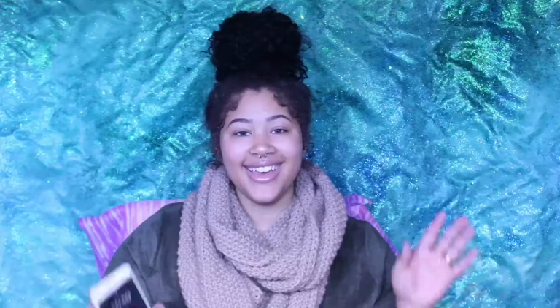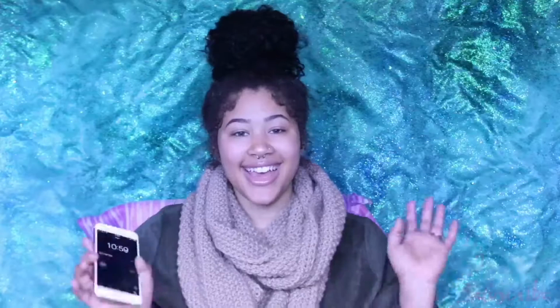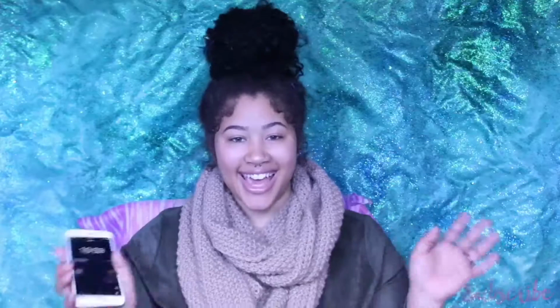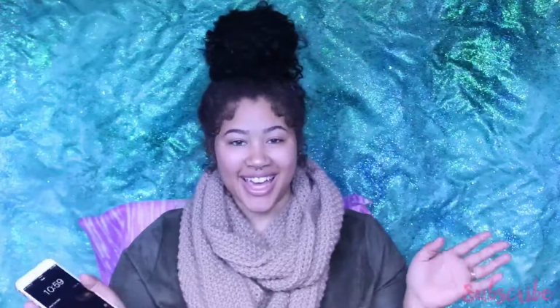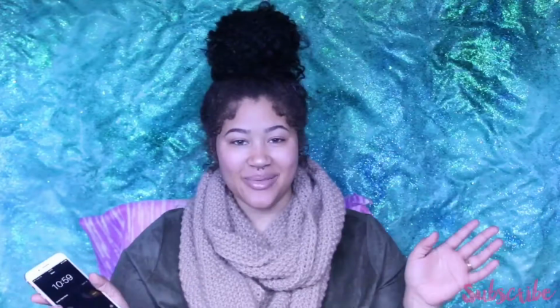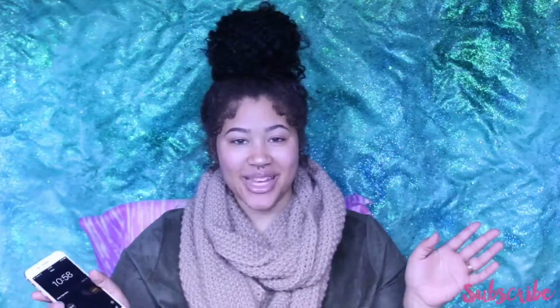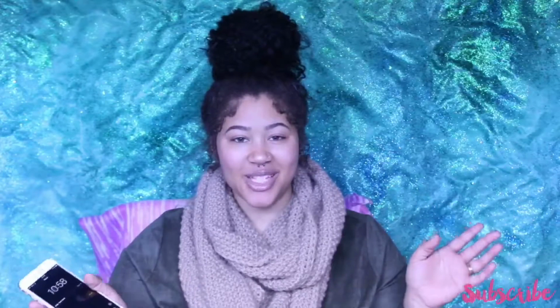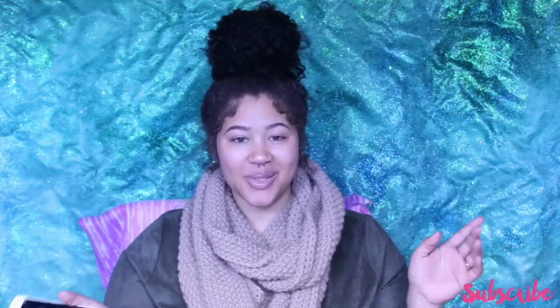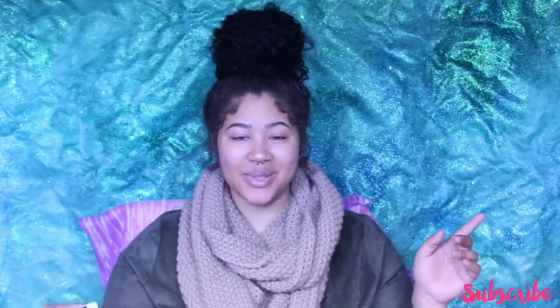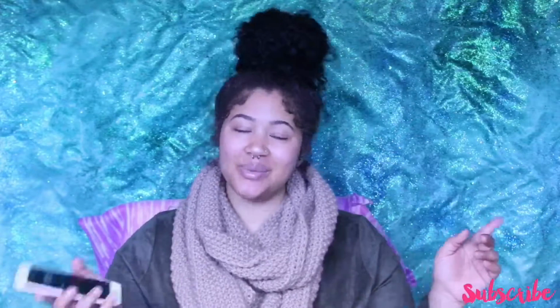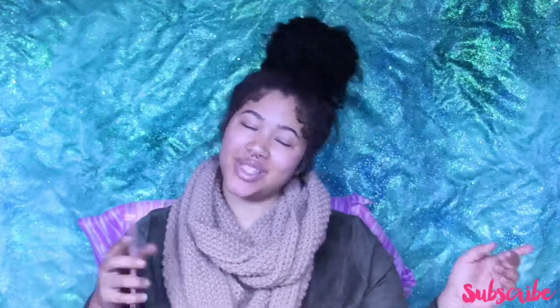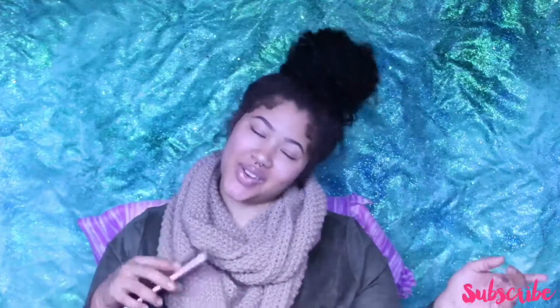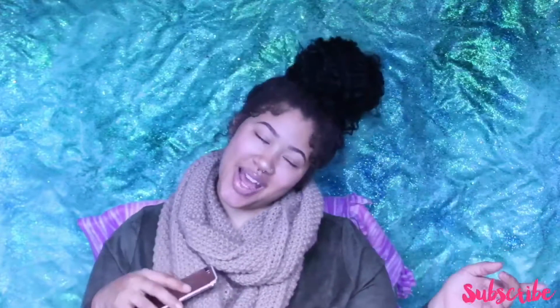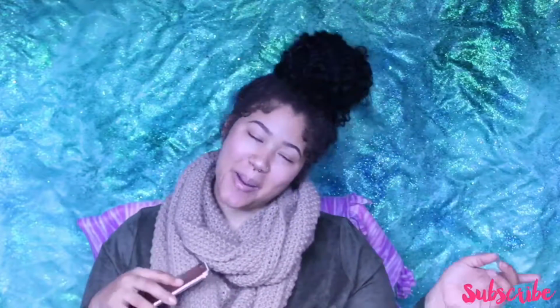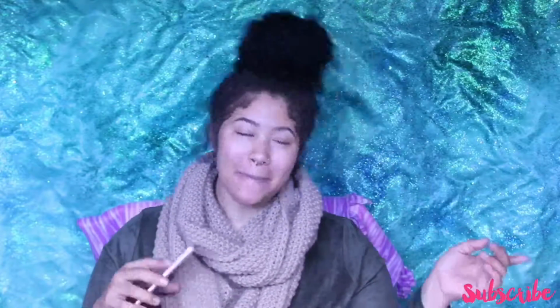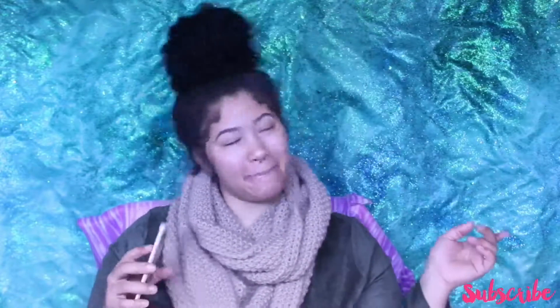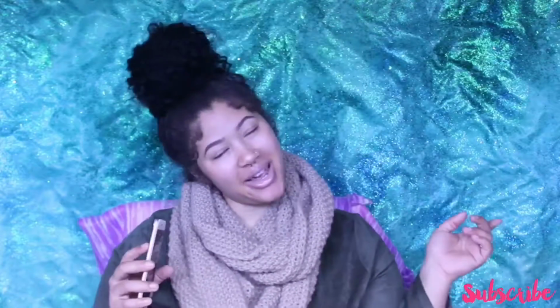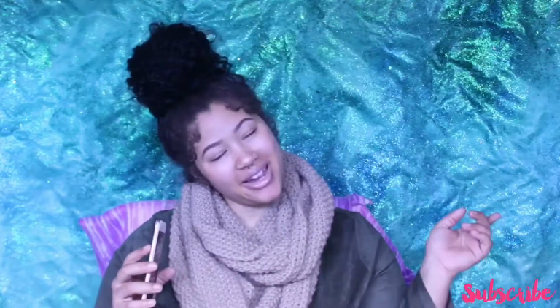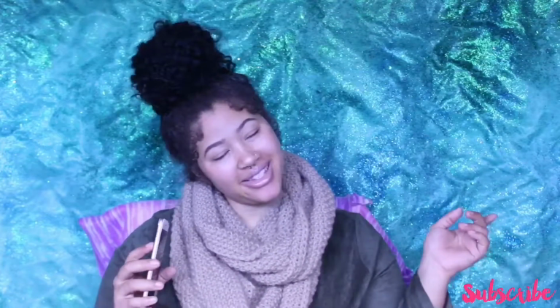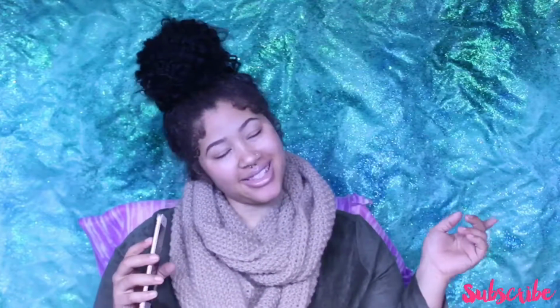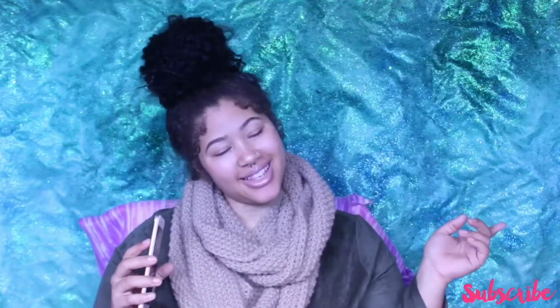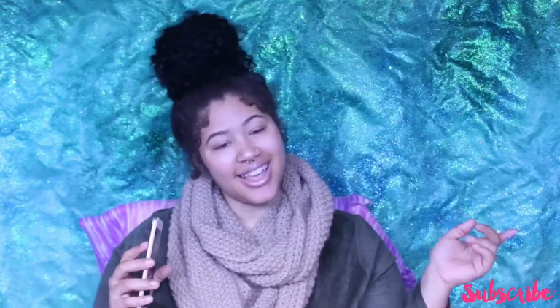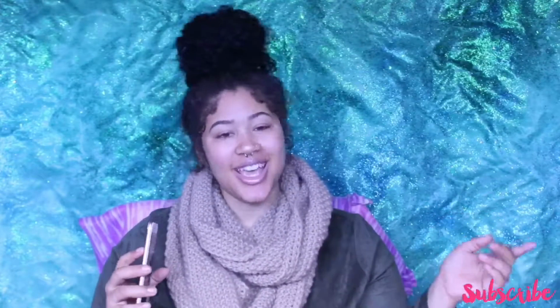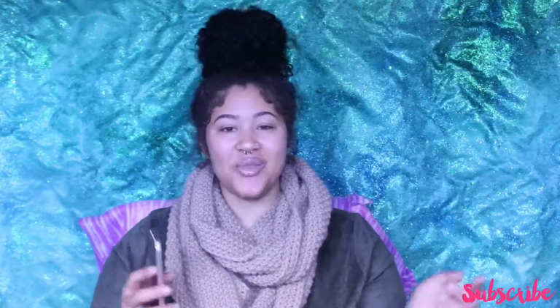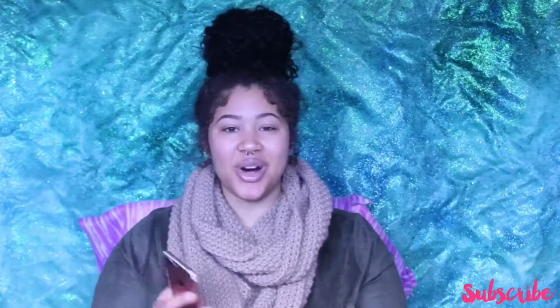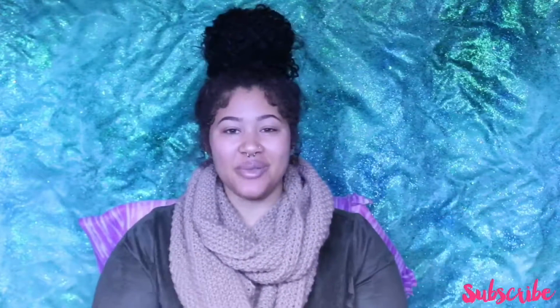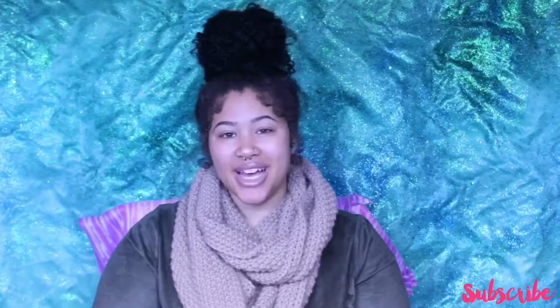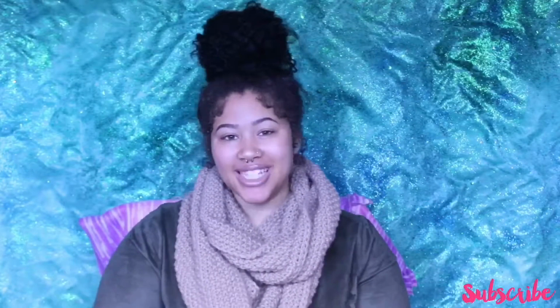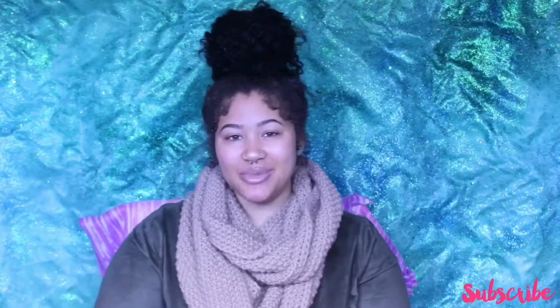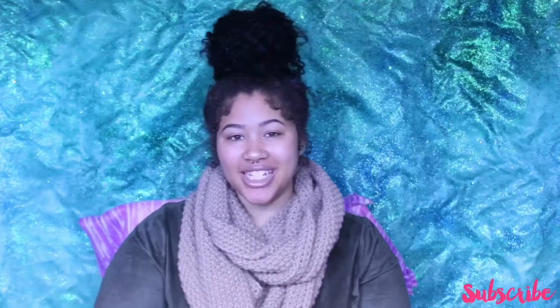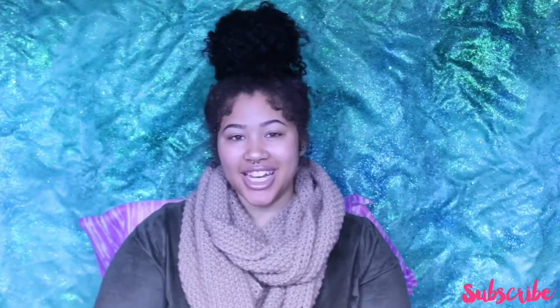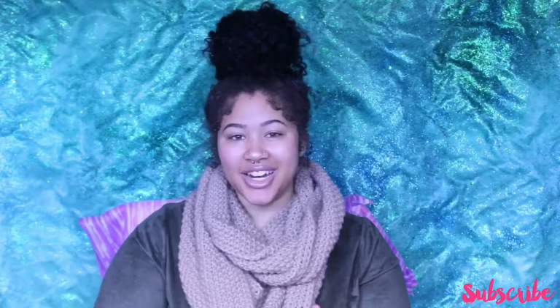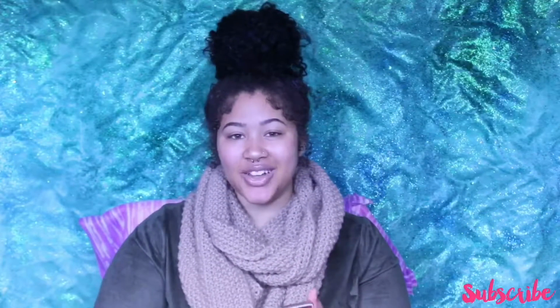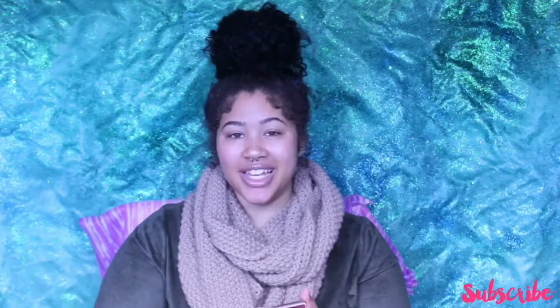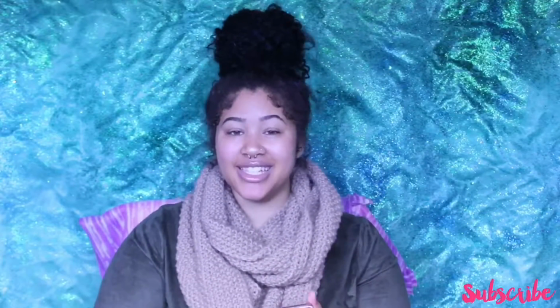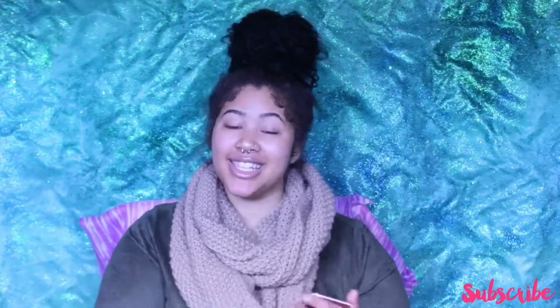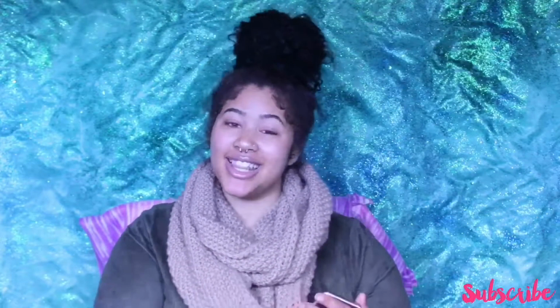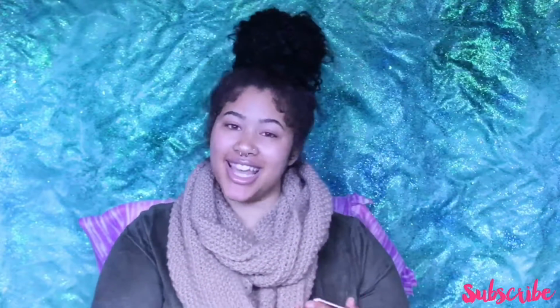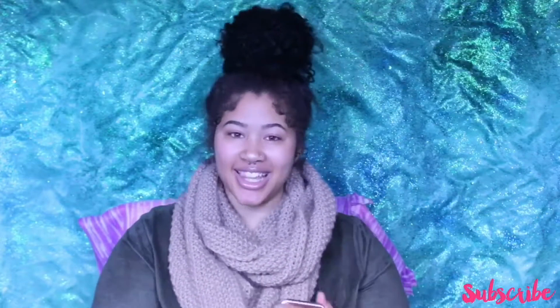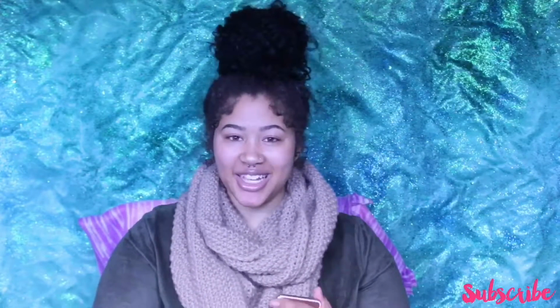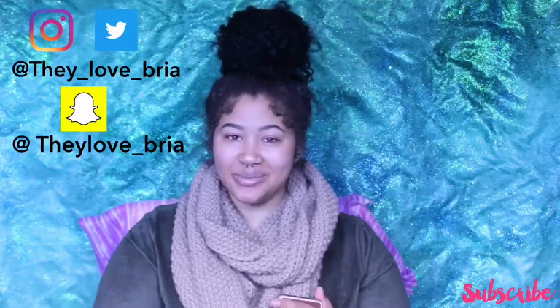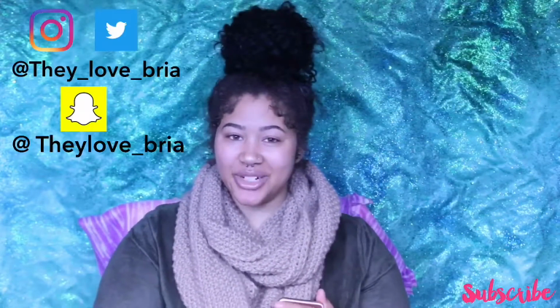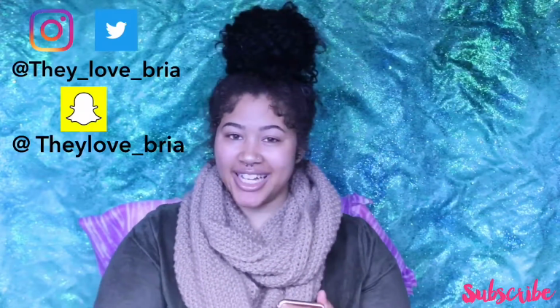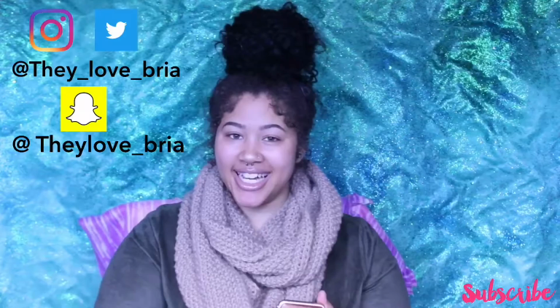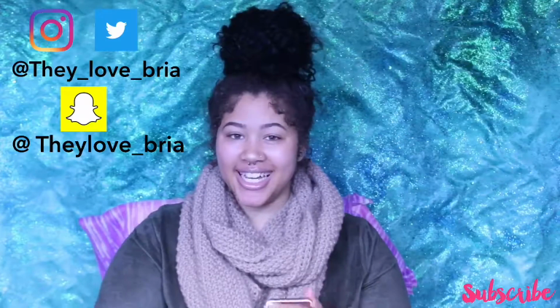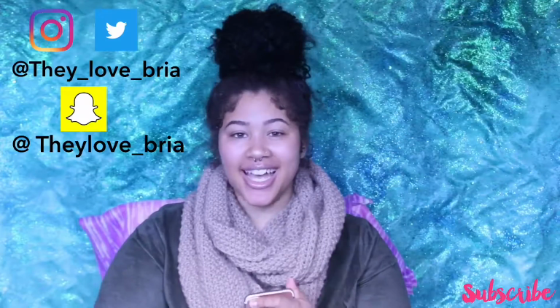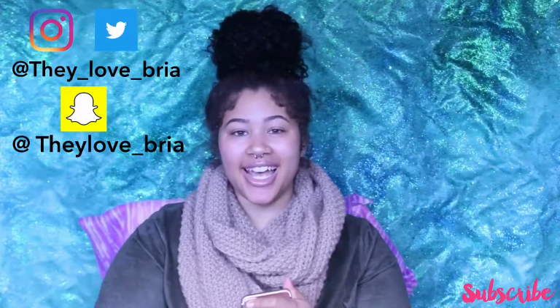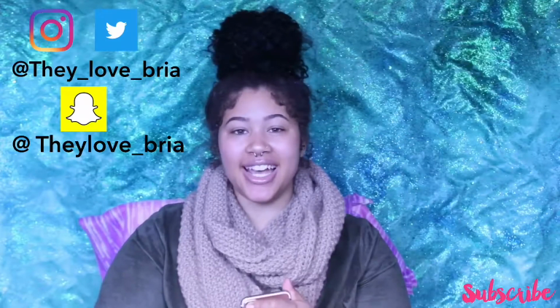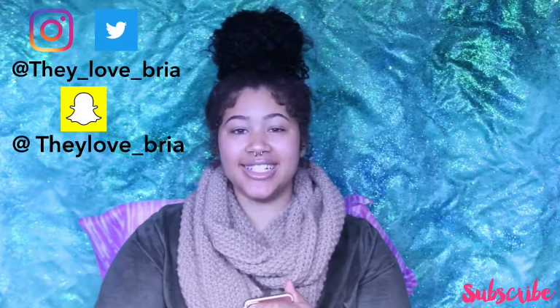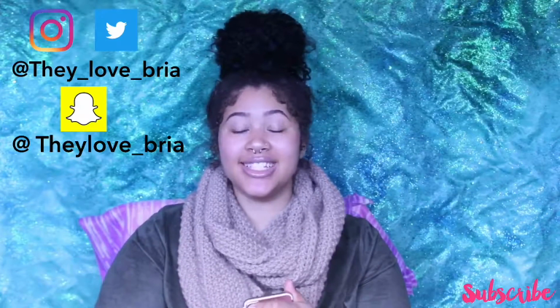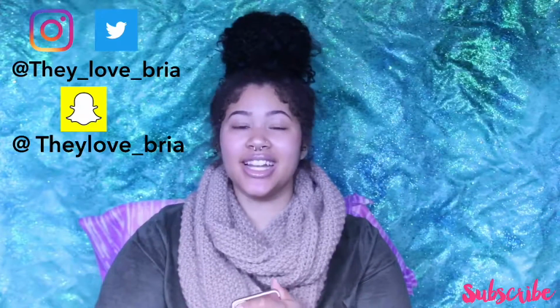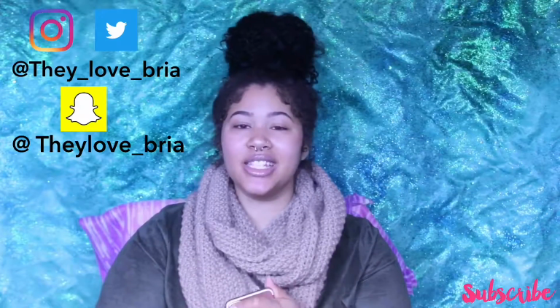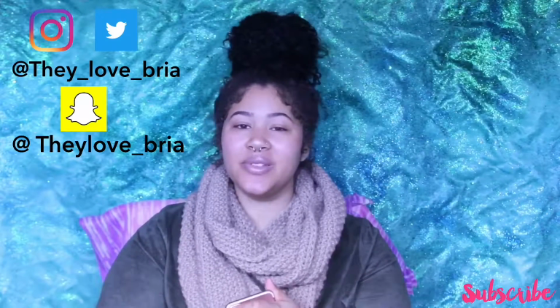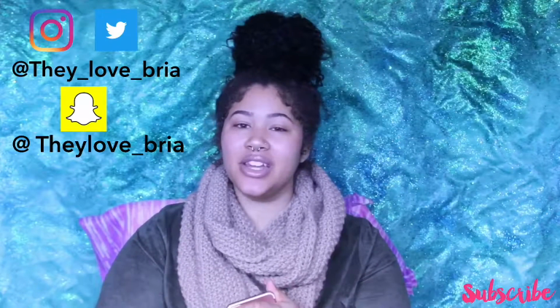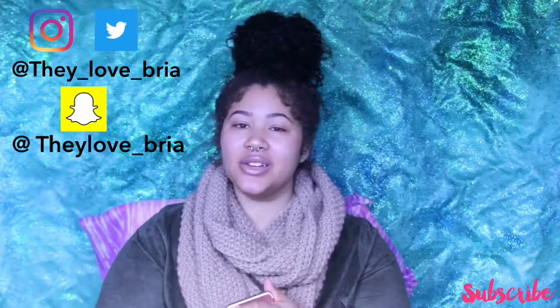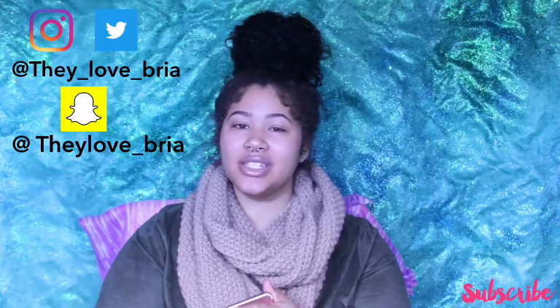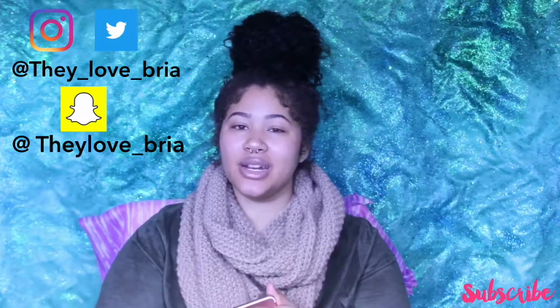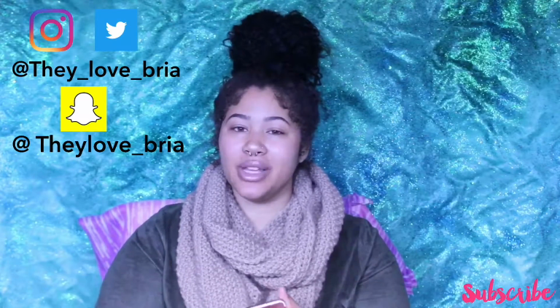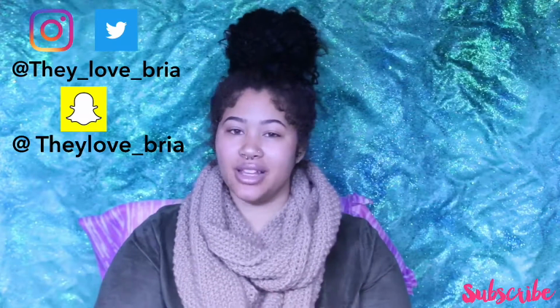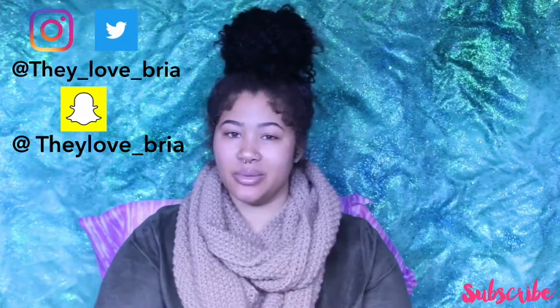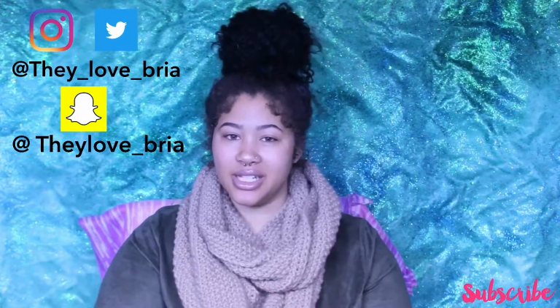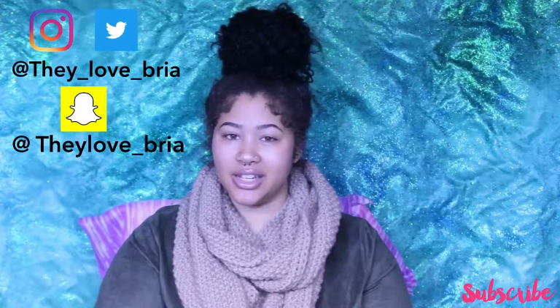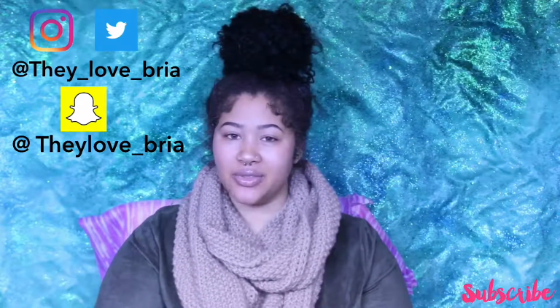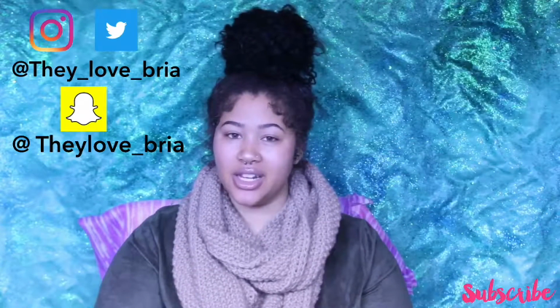Hey all my YouTube subscribers and welcome back to my channel. It's They Love Bria and today's video is going to be a little bit different.